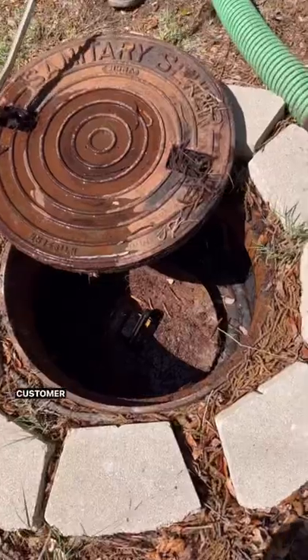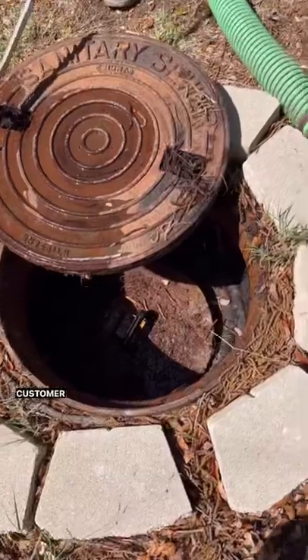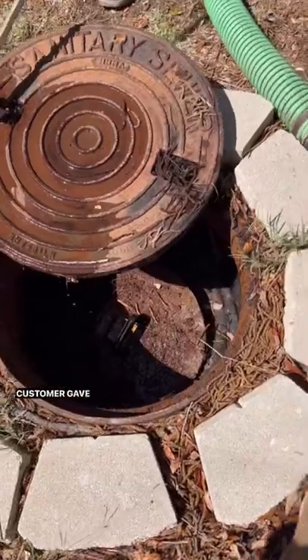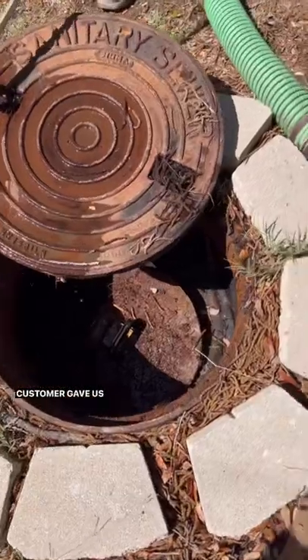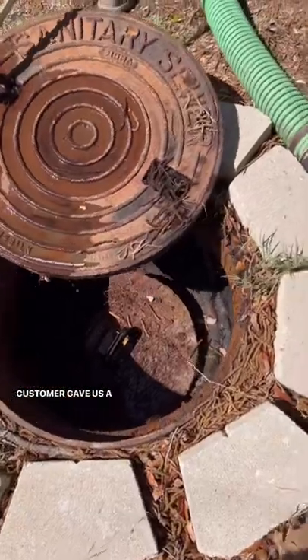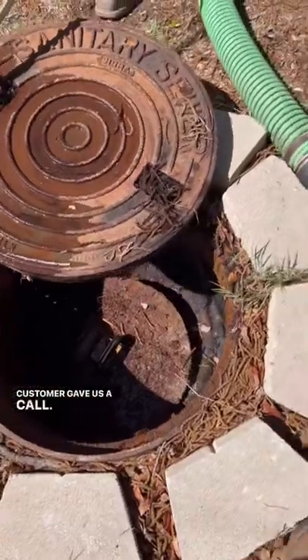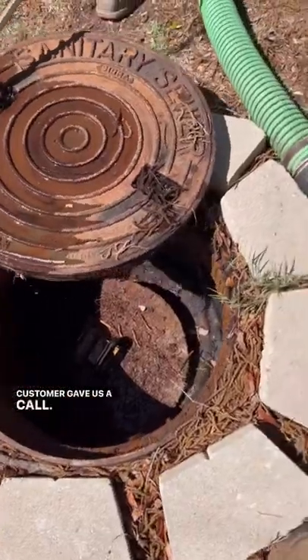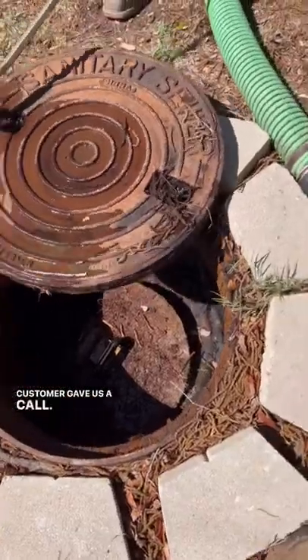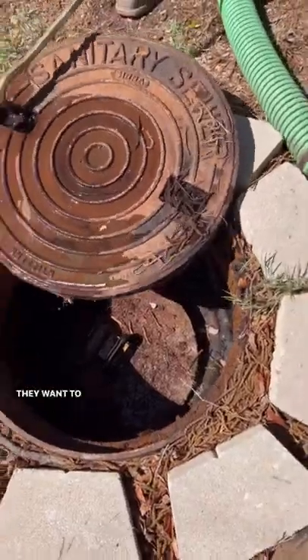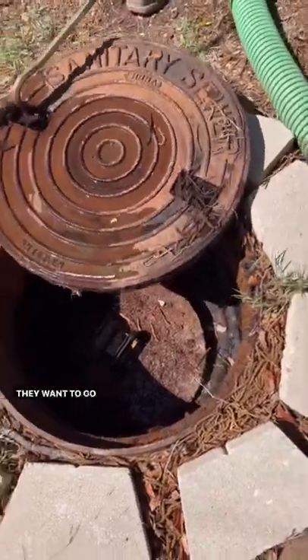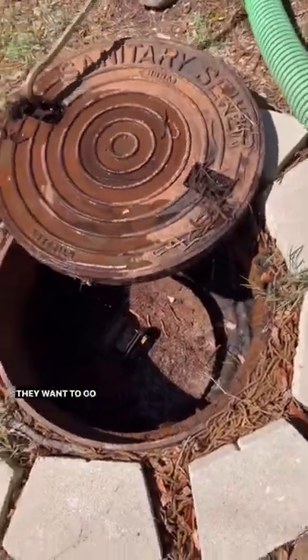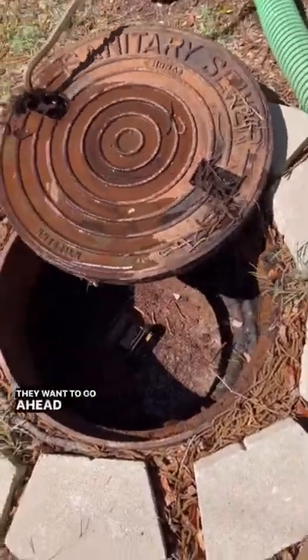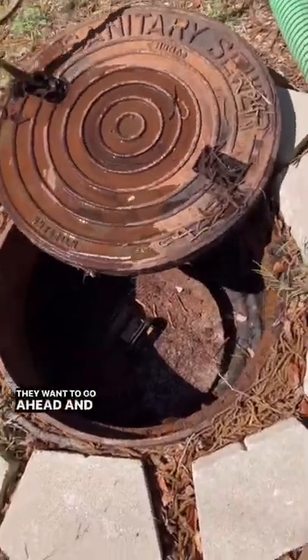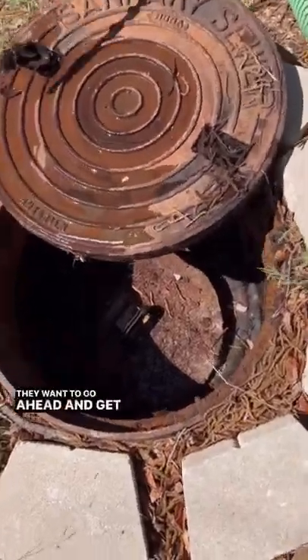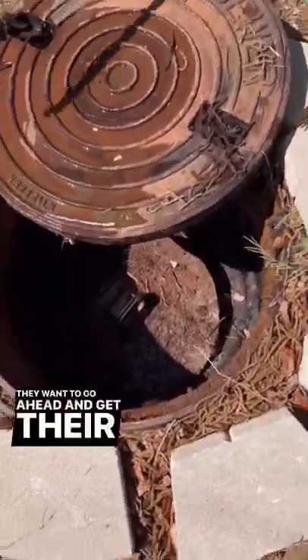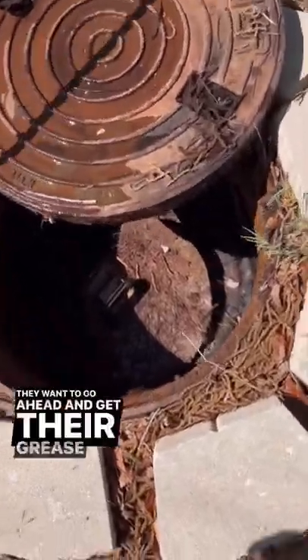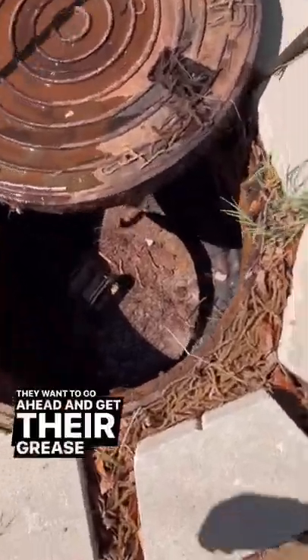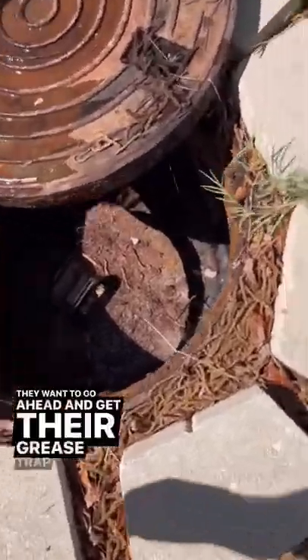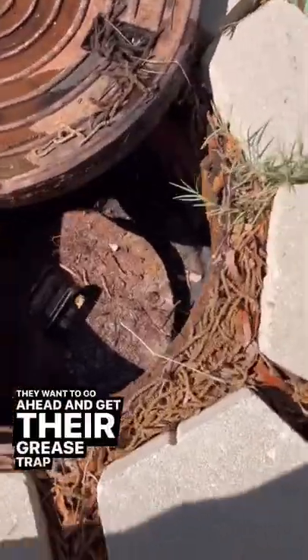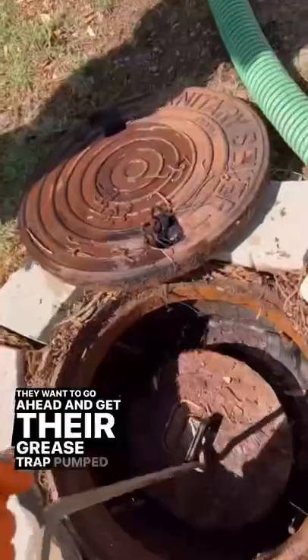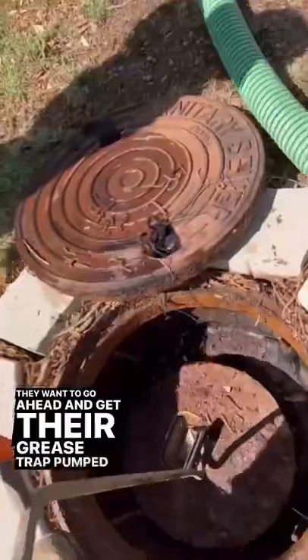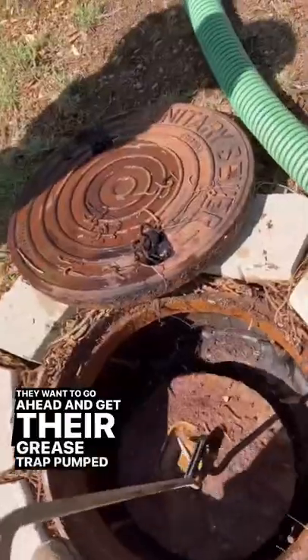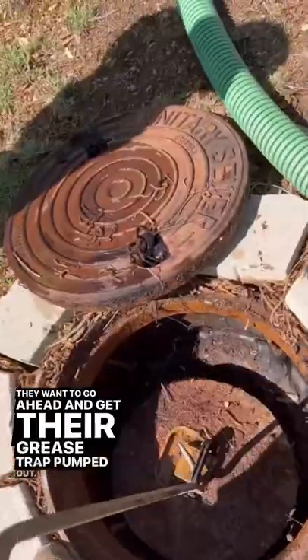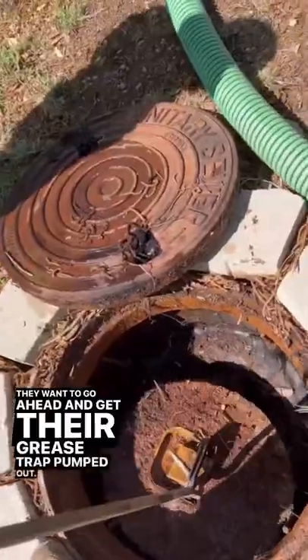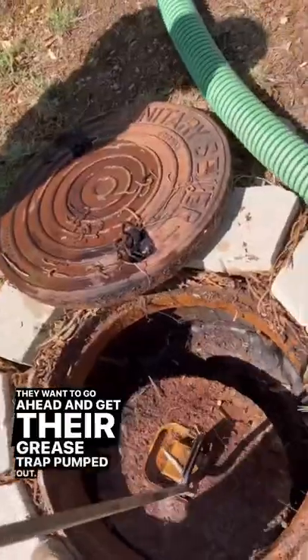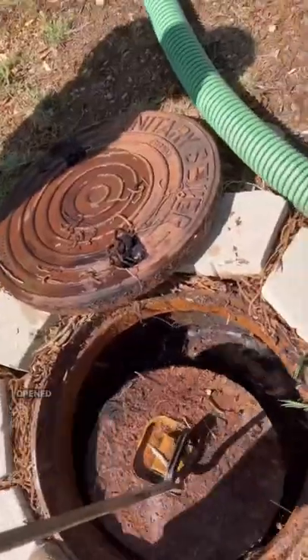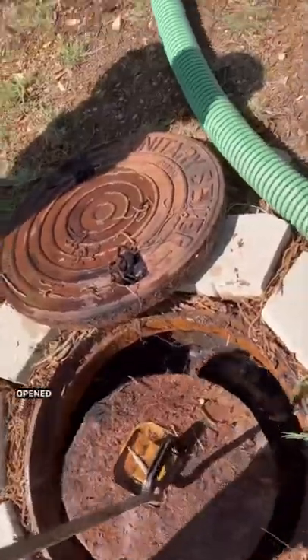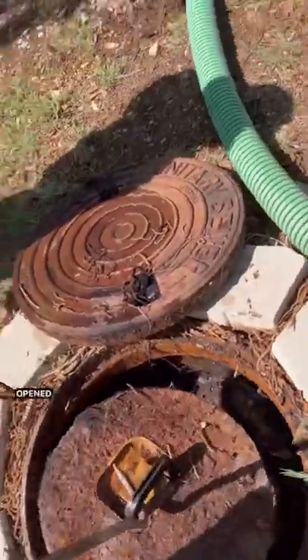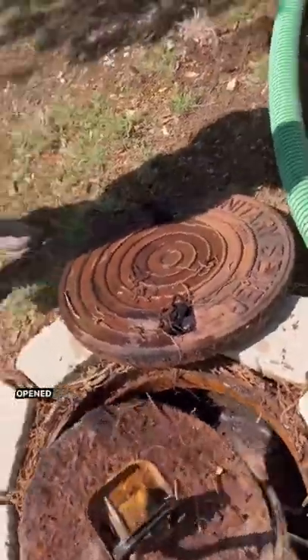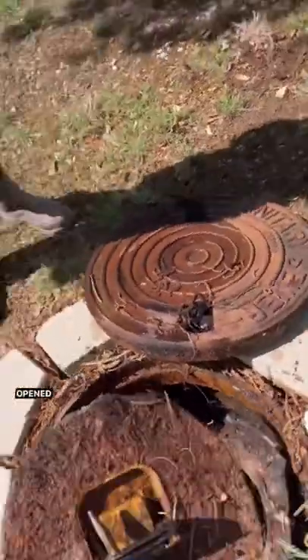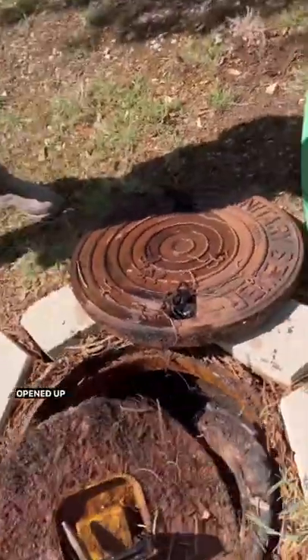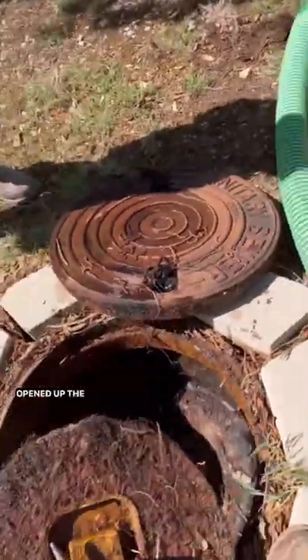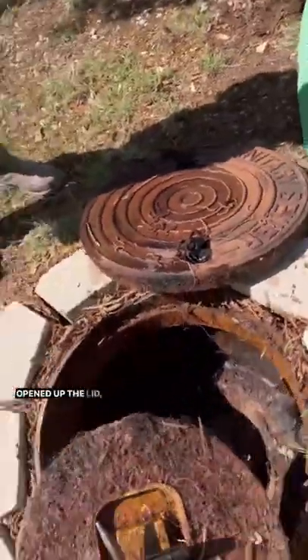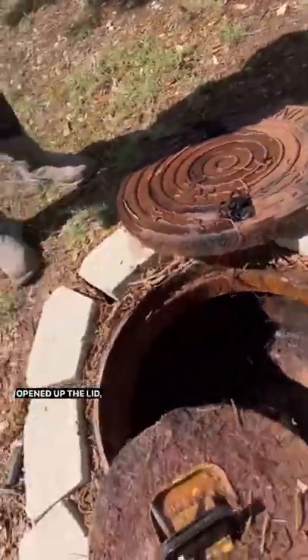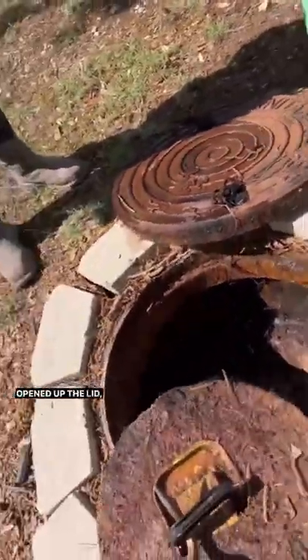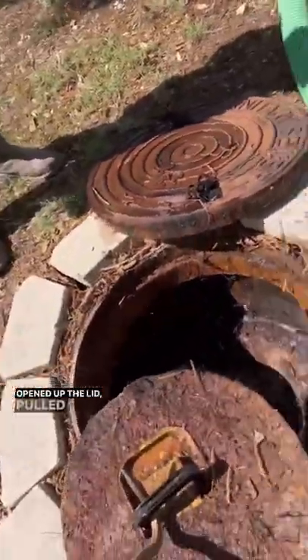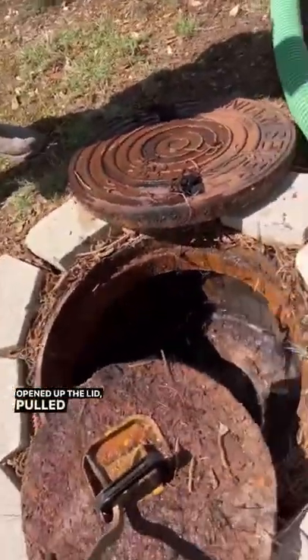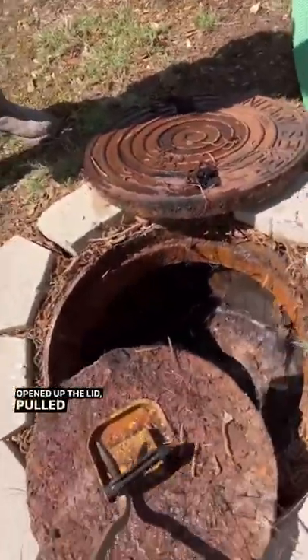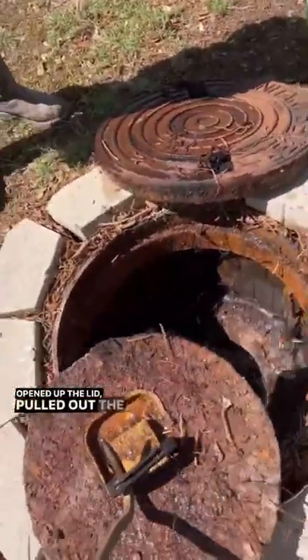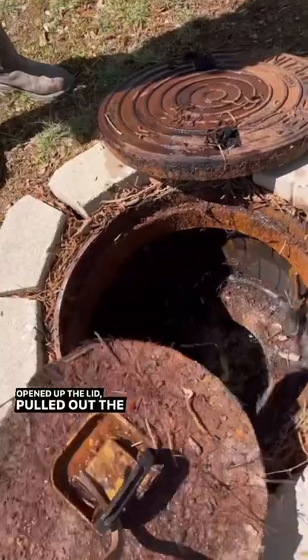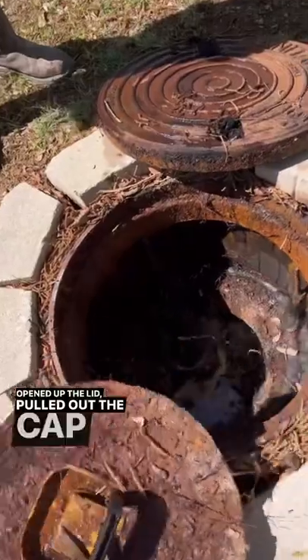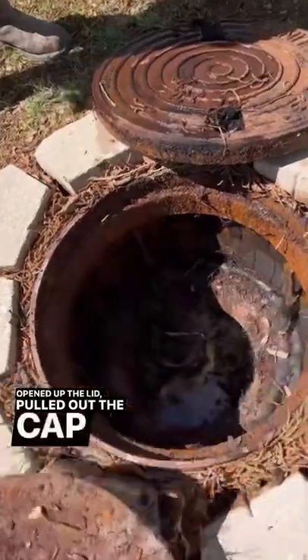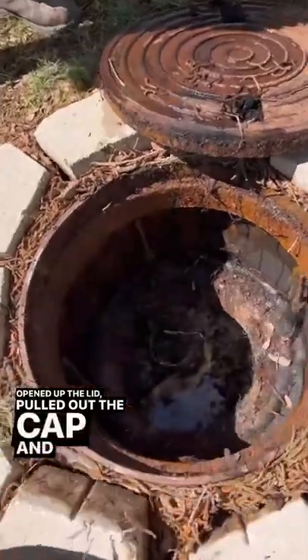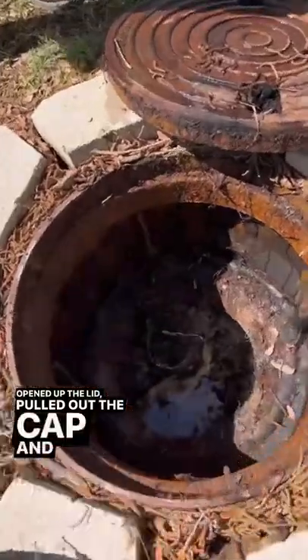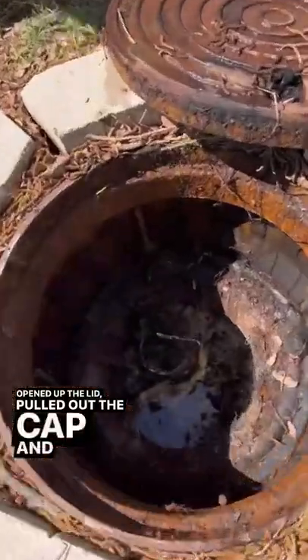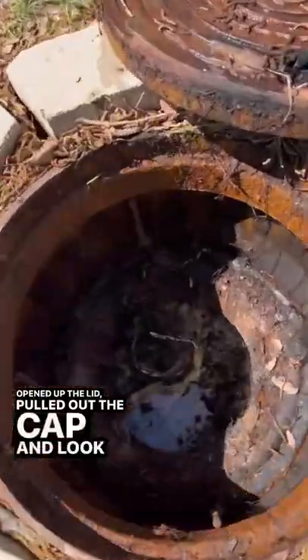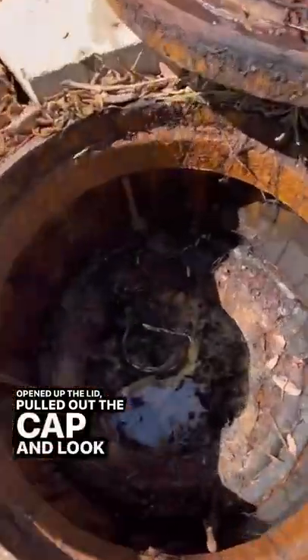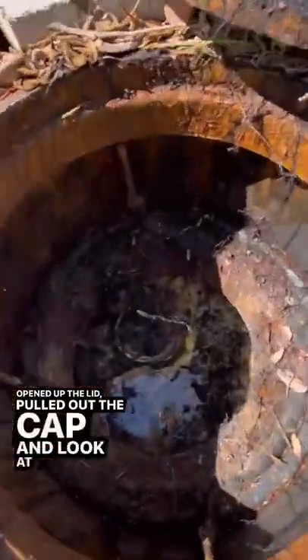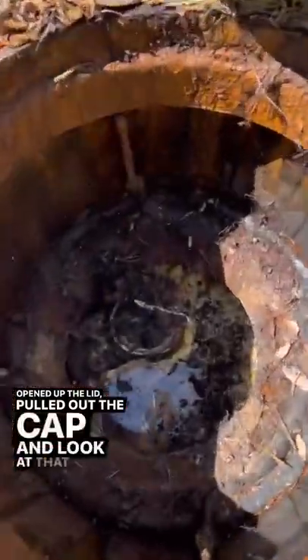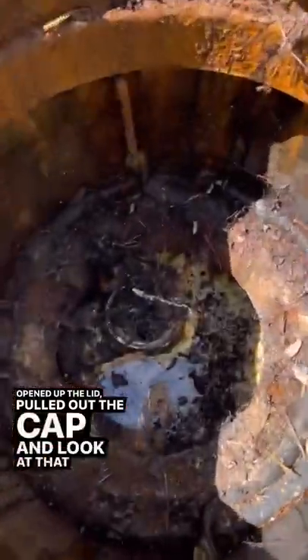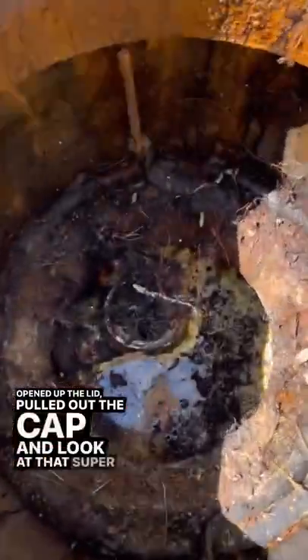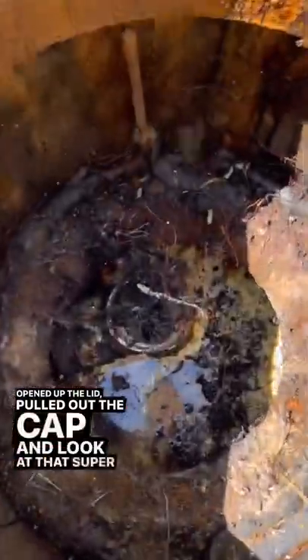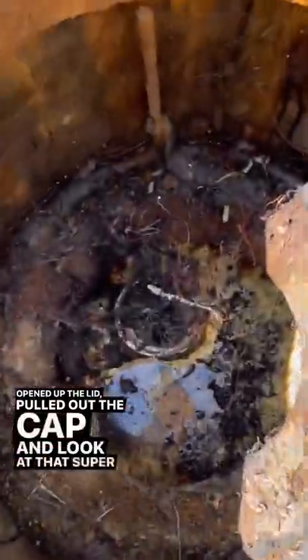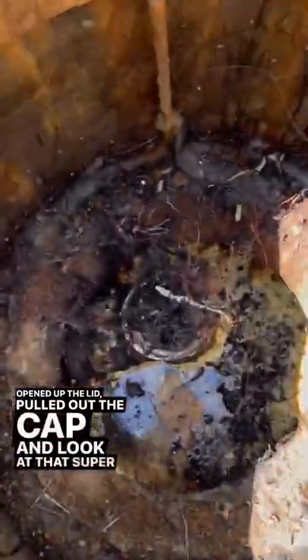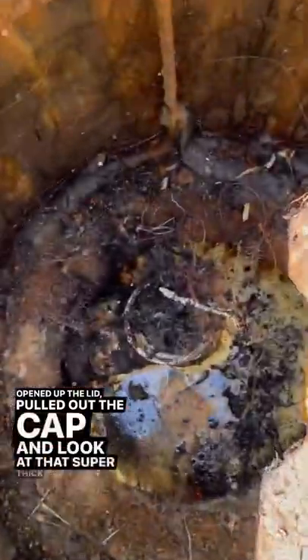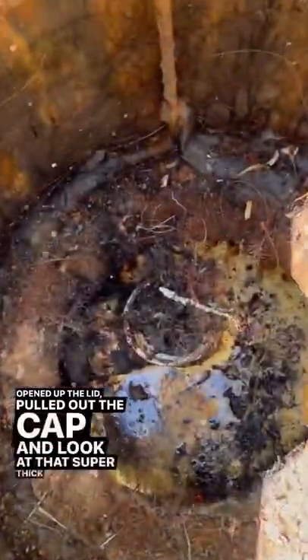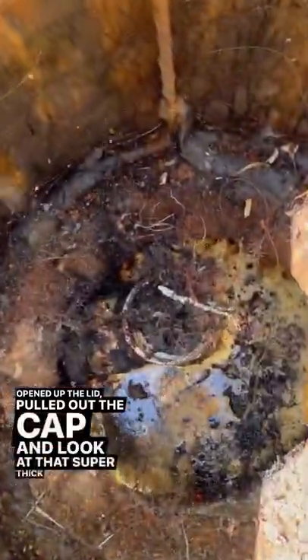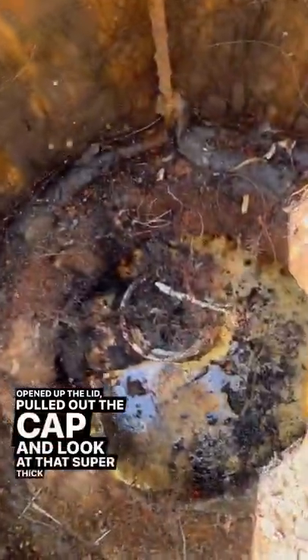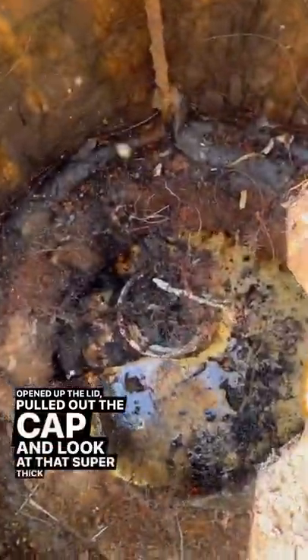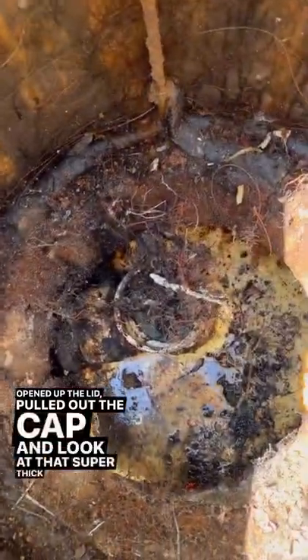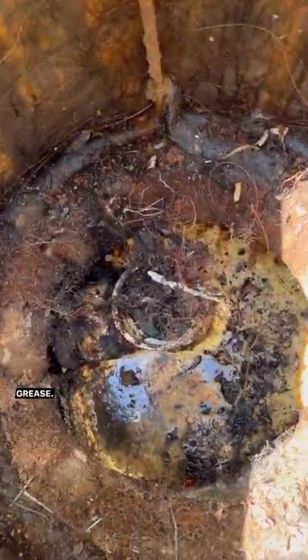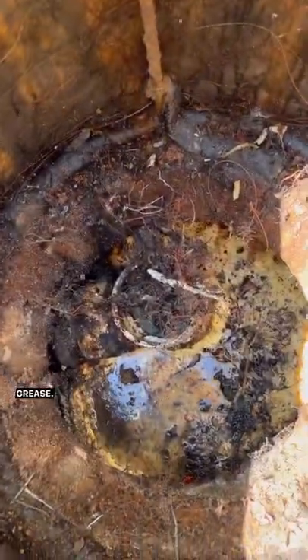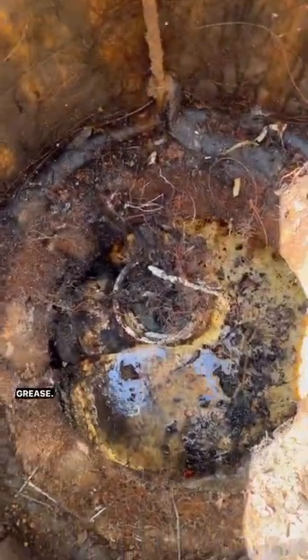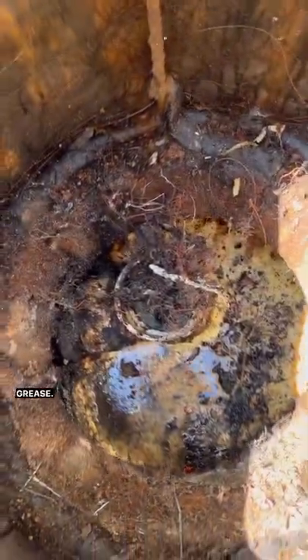Customer gave us a call, they want to go ahead and get their grease trap pumped out. Opened up the lid, pulled out the cap, and look at that — super thick grease.